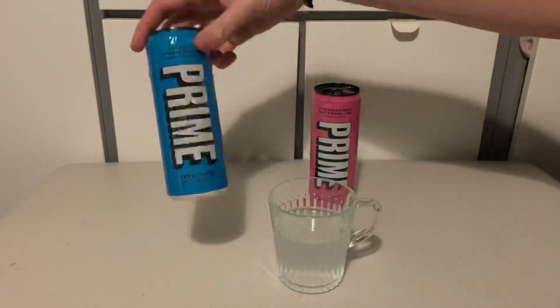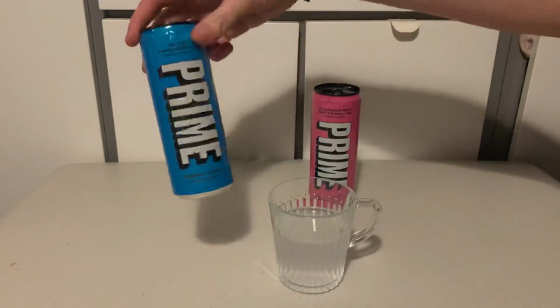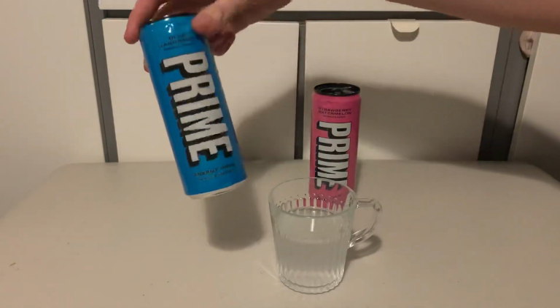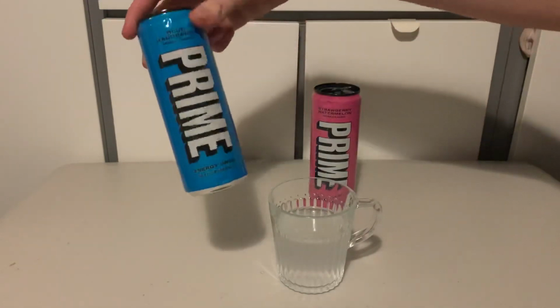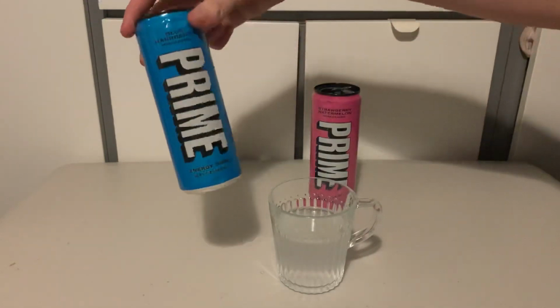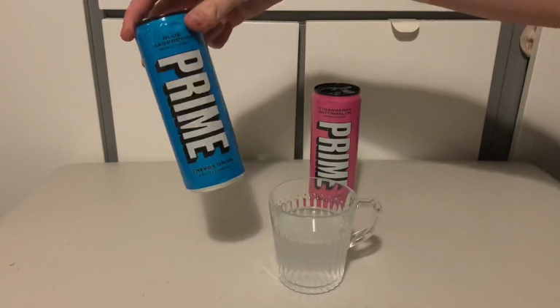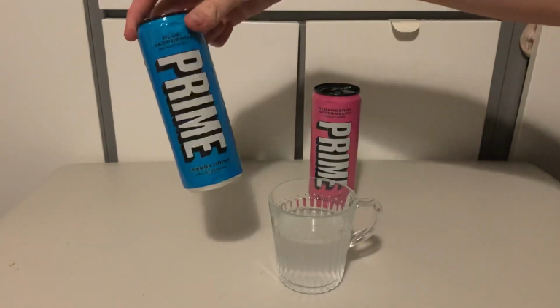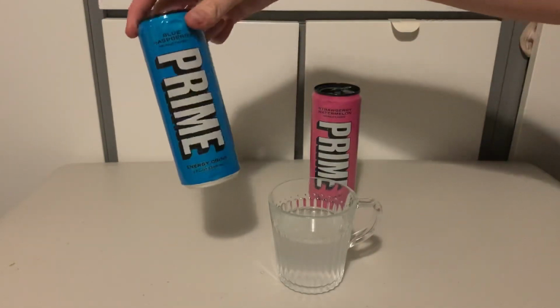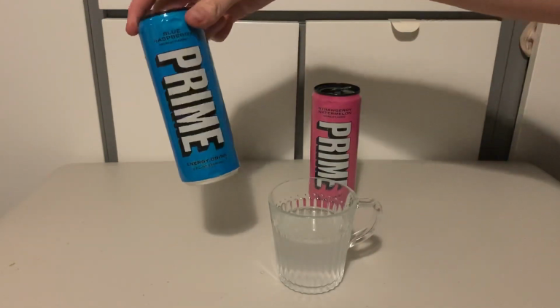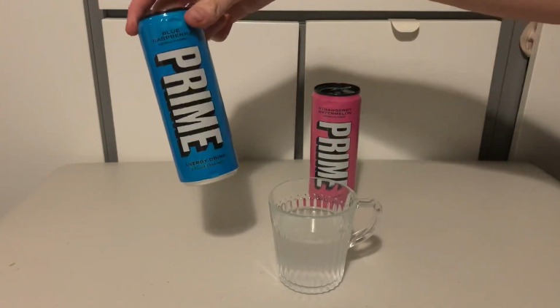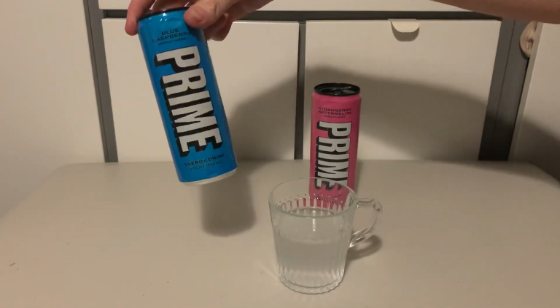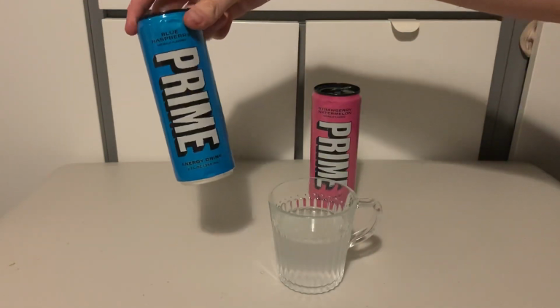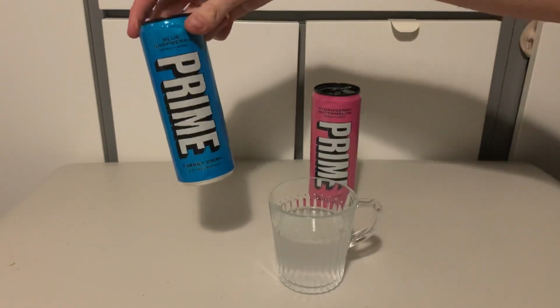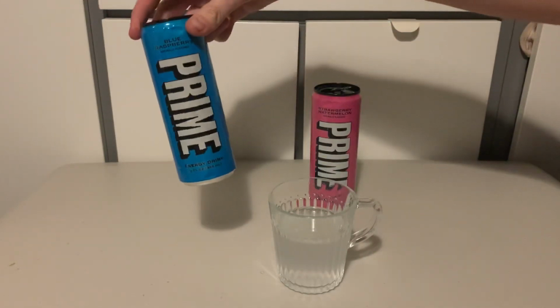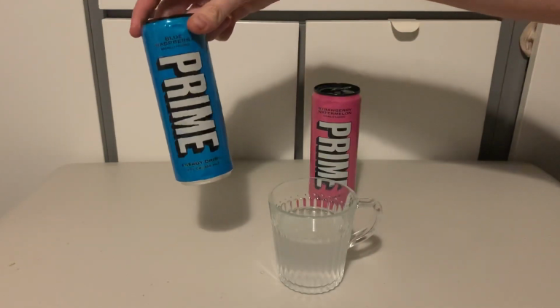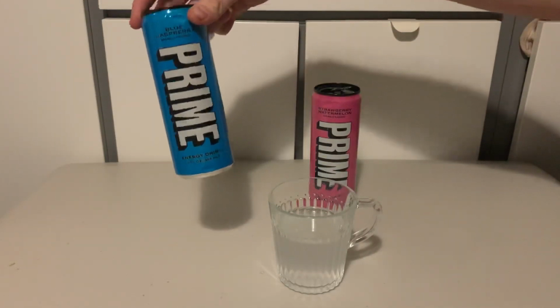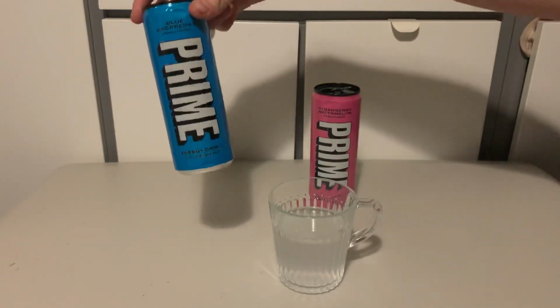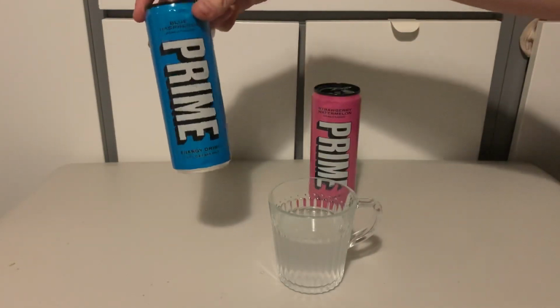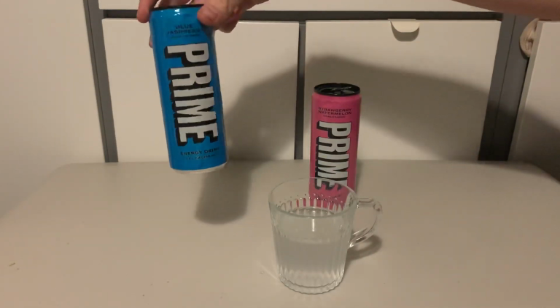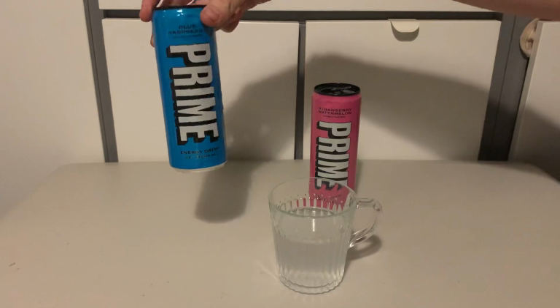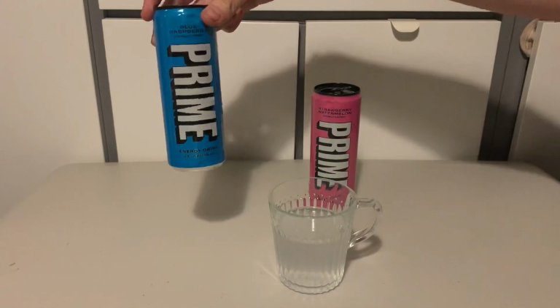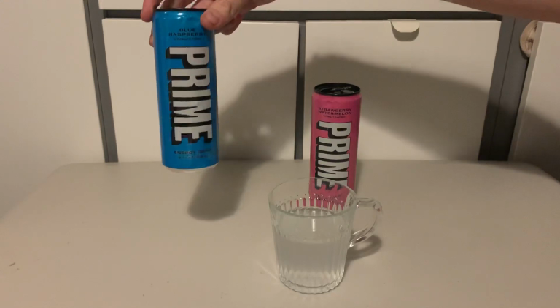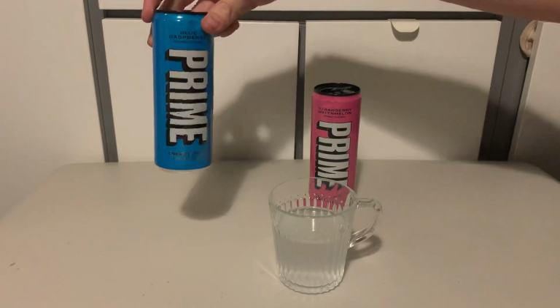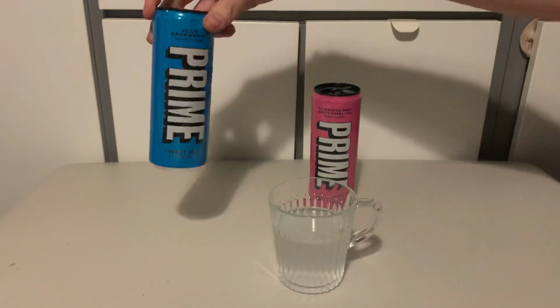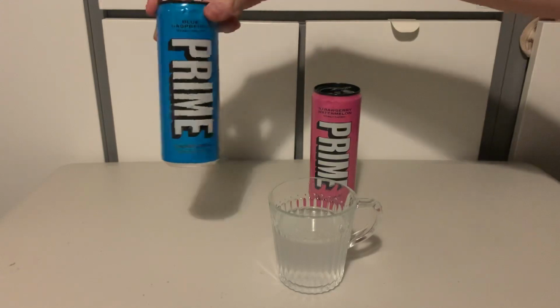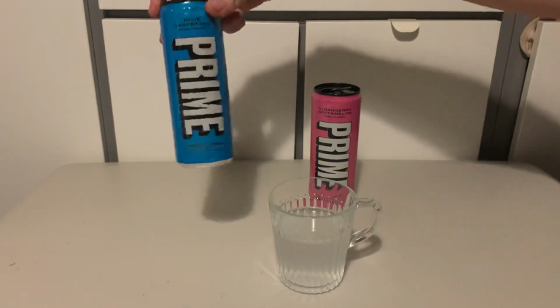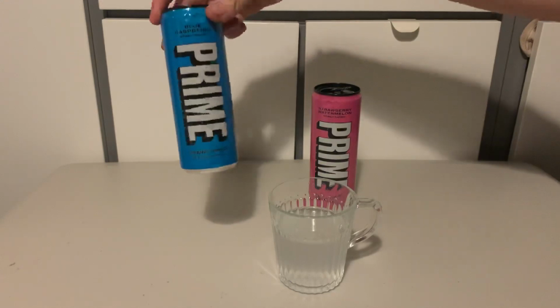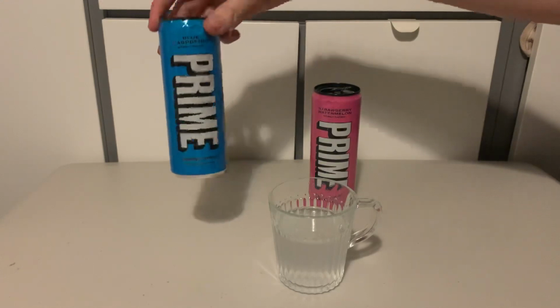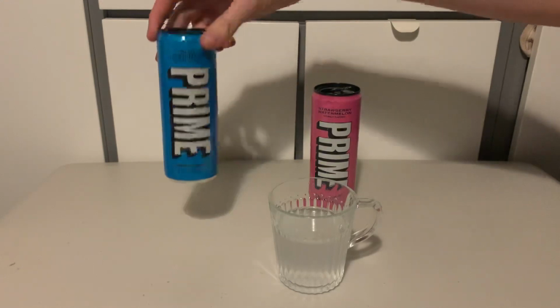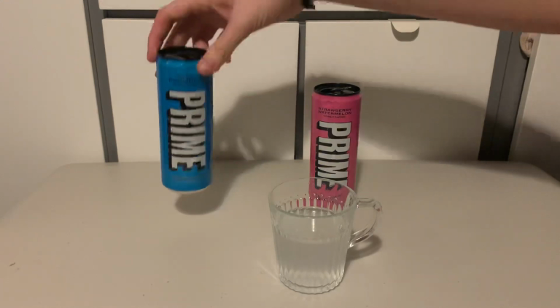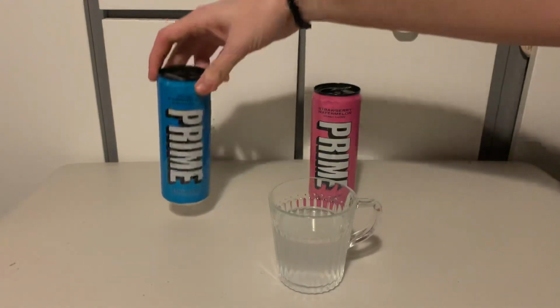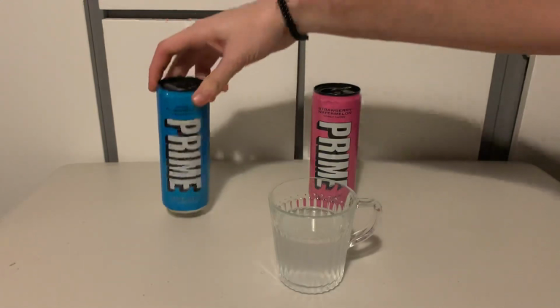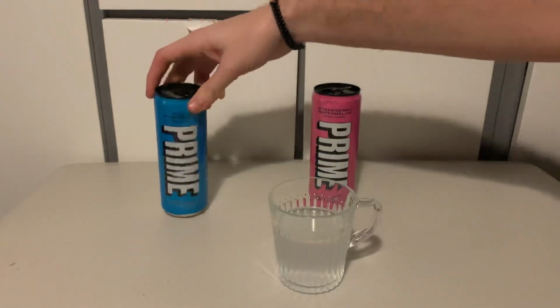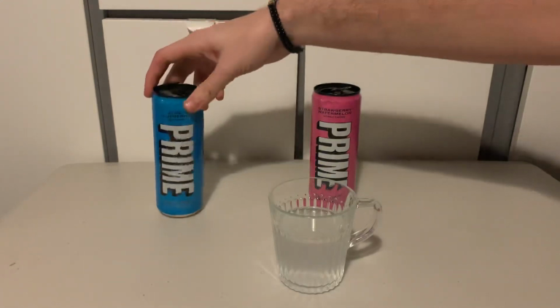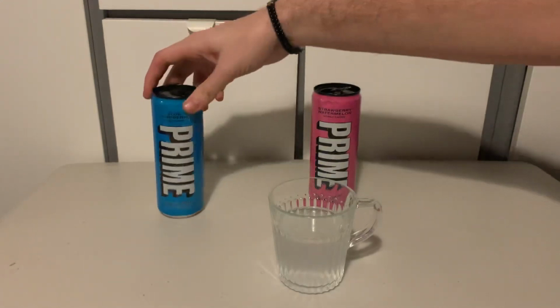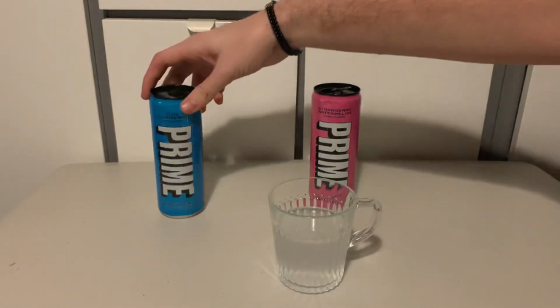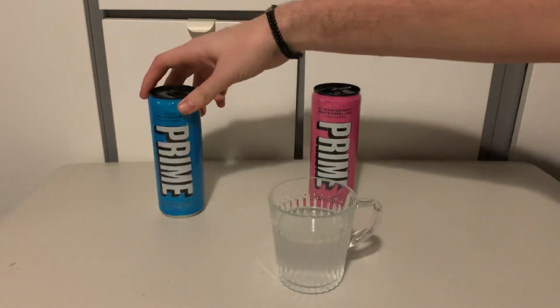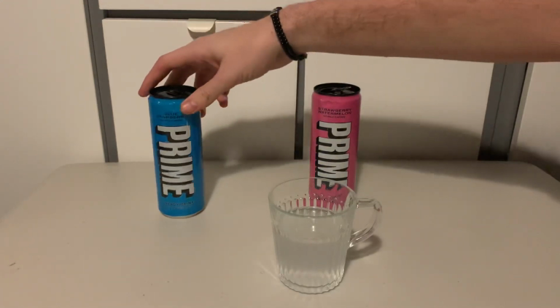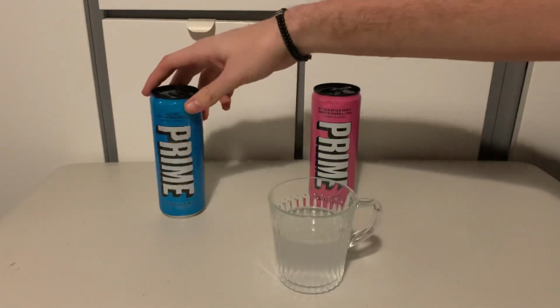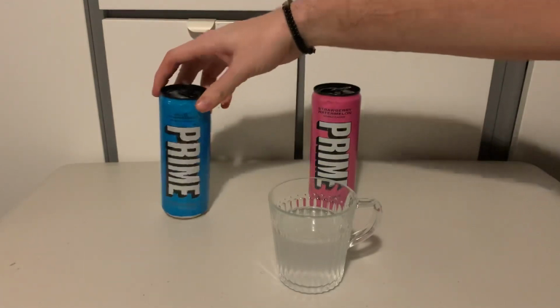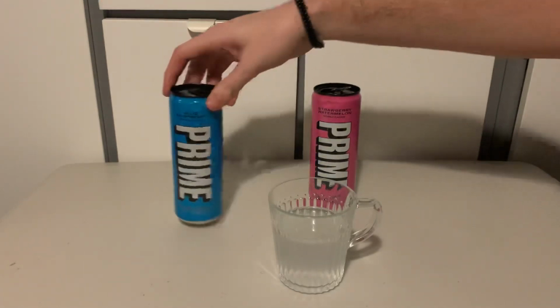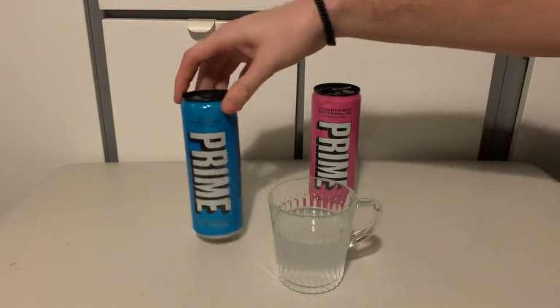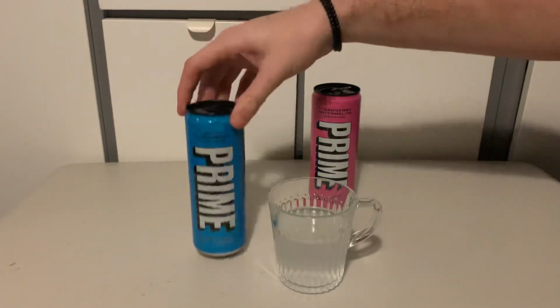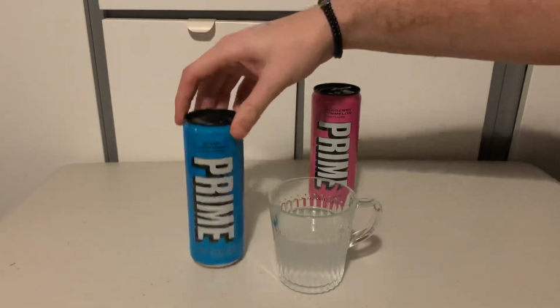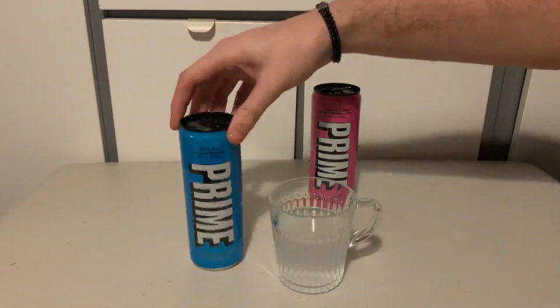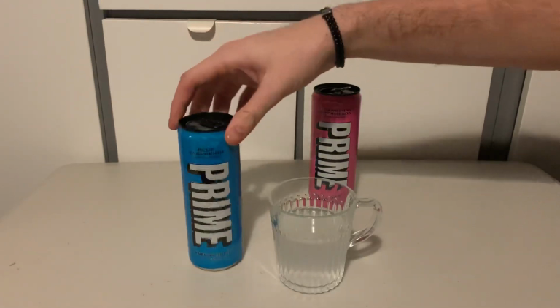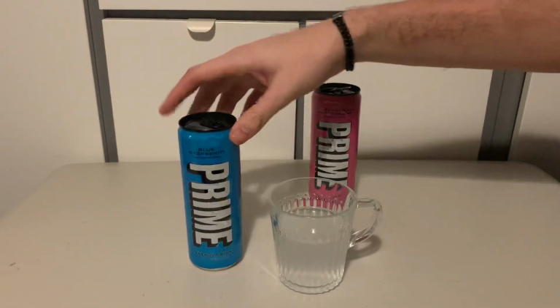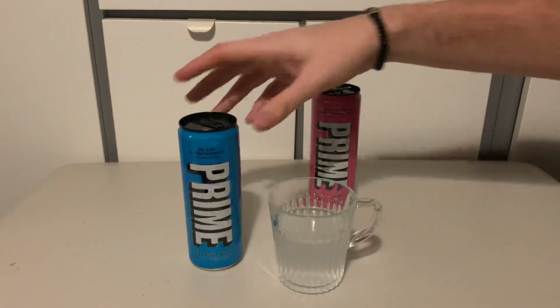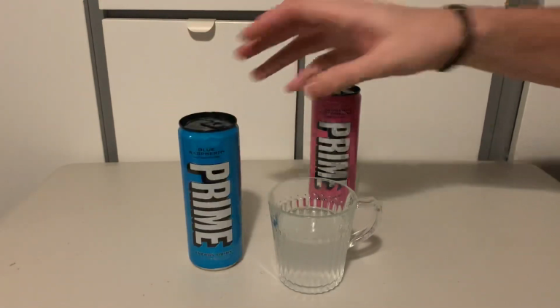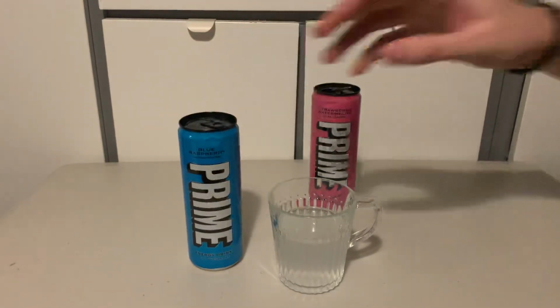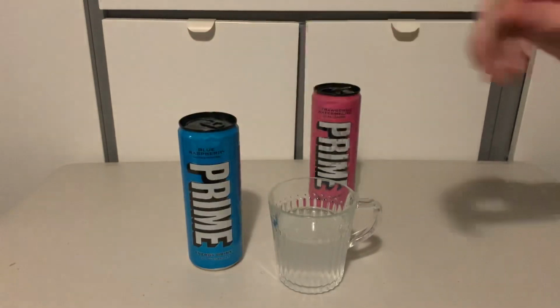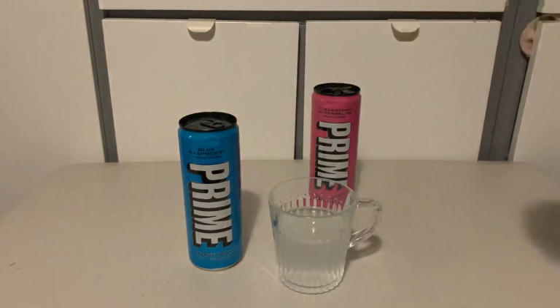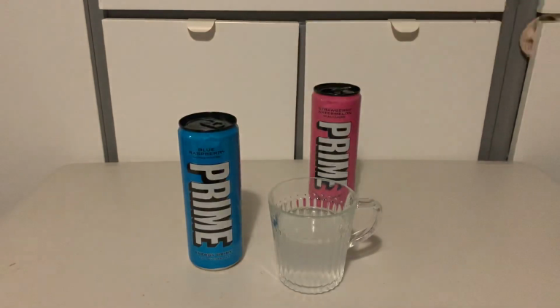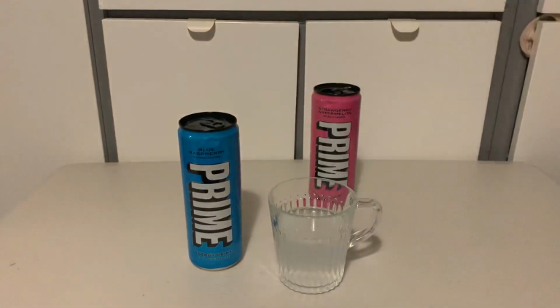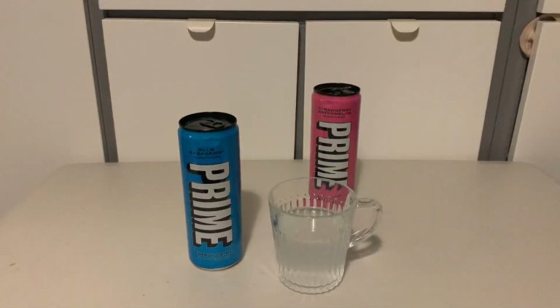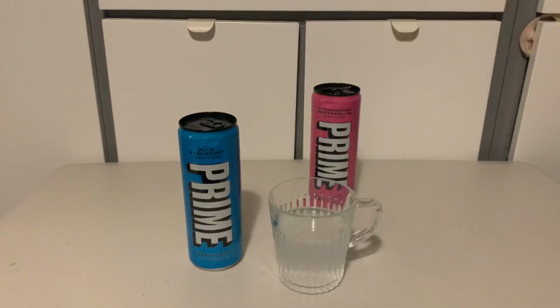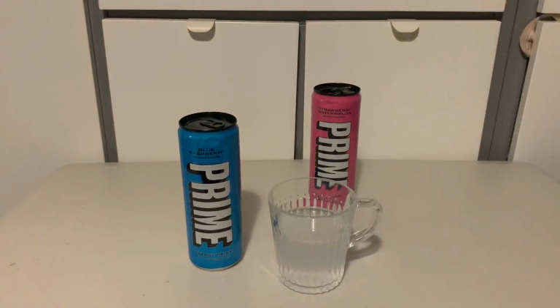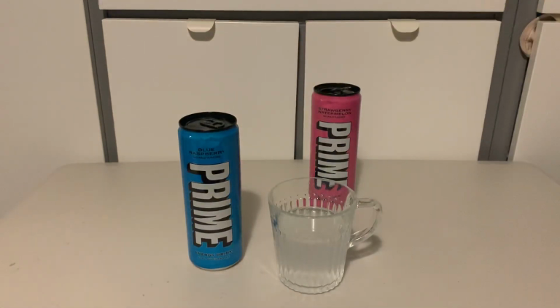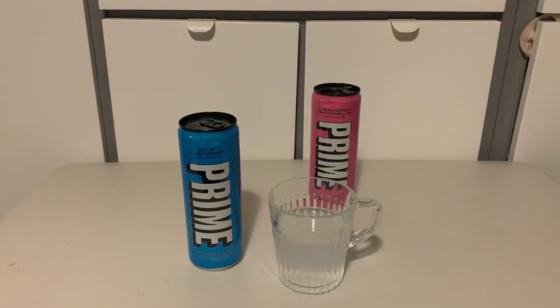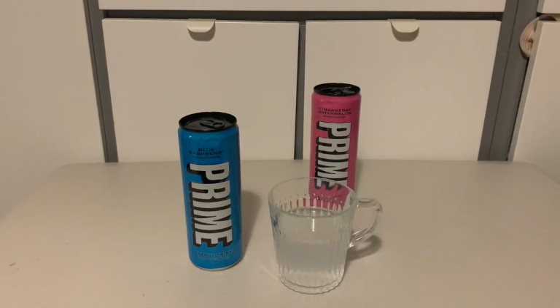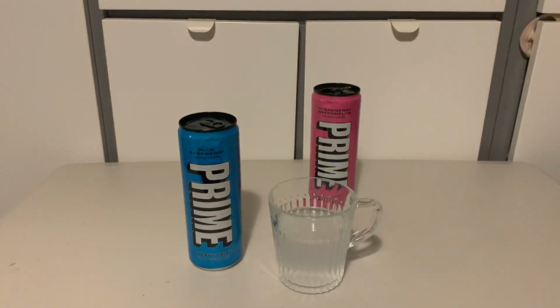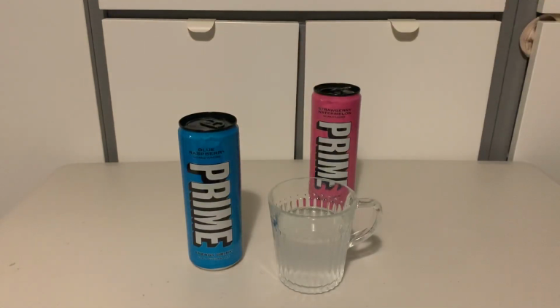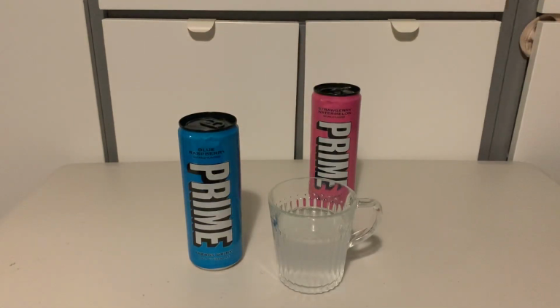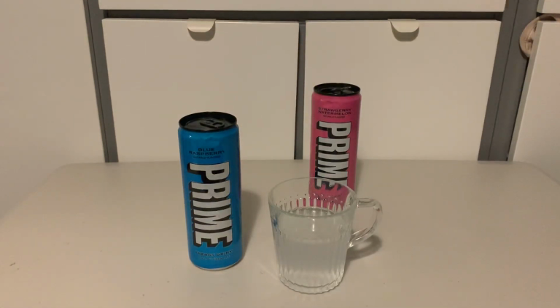Yeah, there you go — that's my Prime energy drink review. I'm going to do the blue raspberry one in the next video, so look forward to that. If you like the video, consider subscribing and I'll see you at the next Unboxathon.